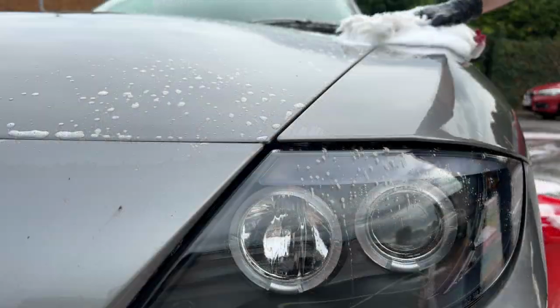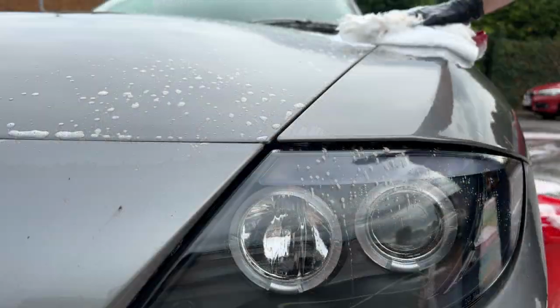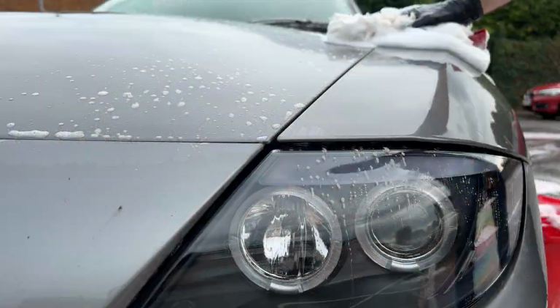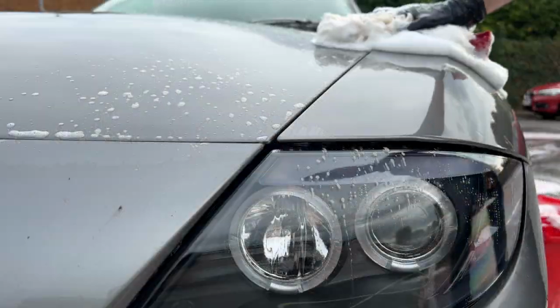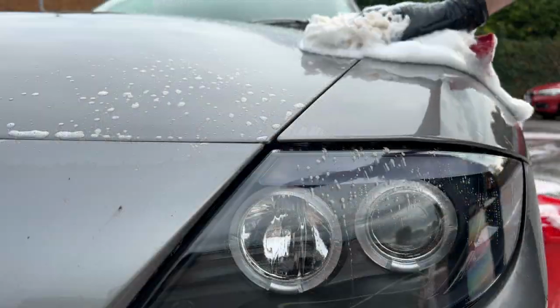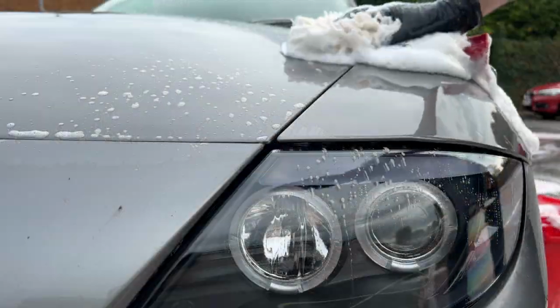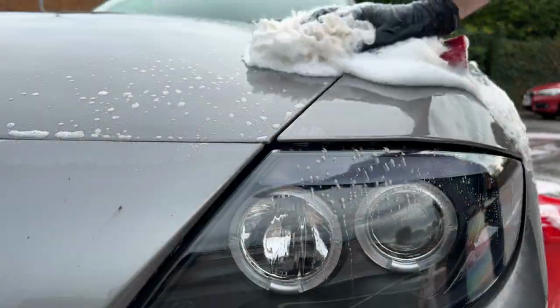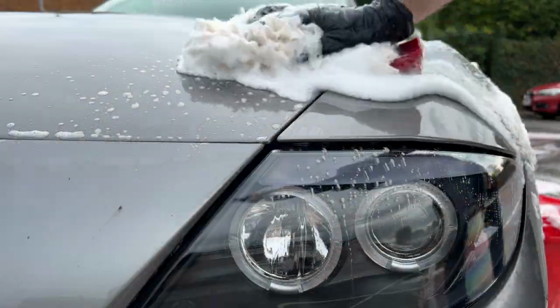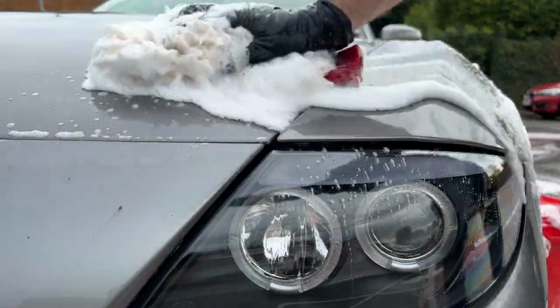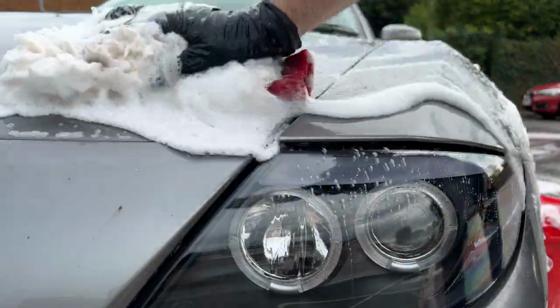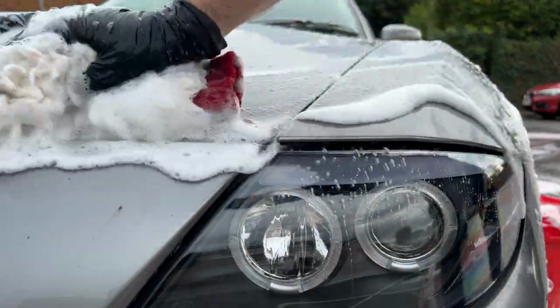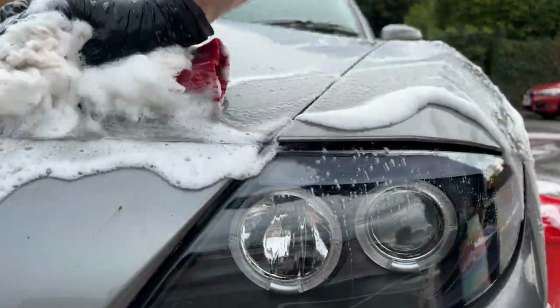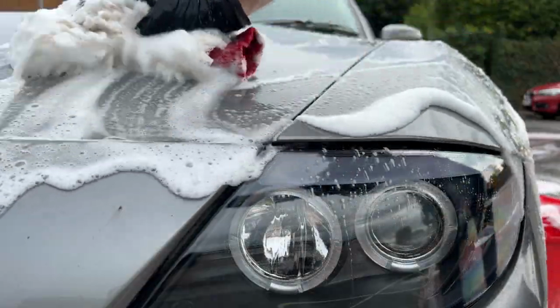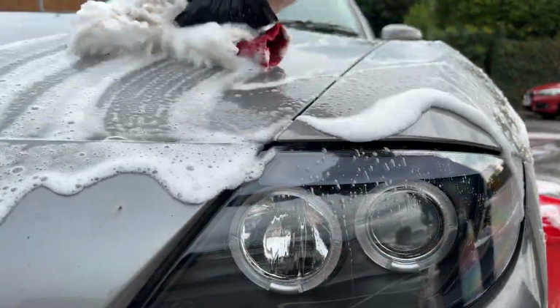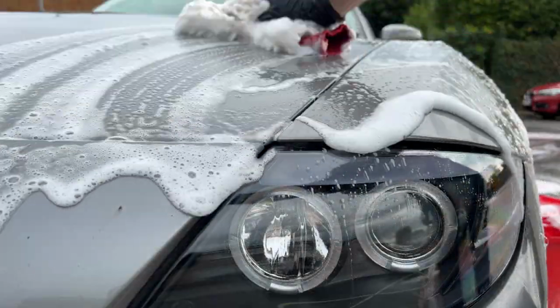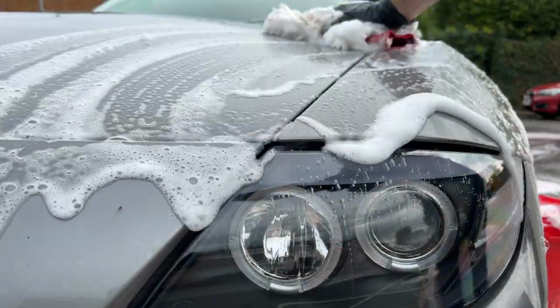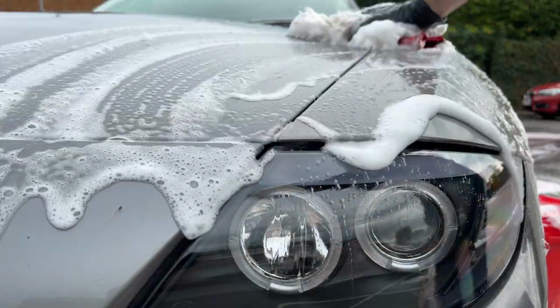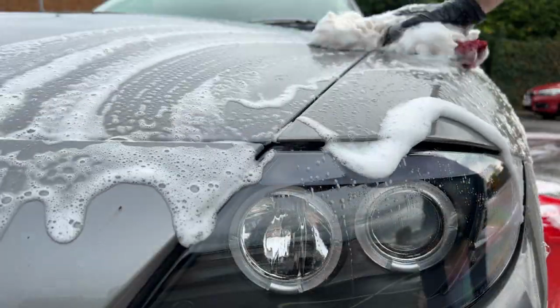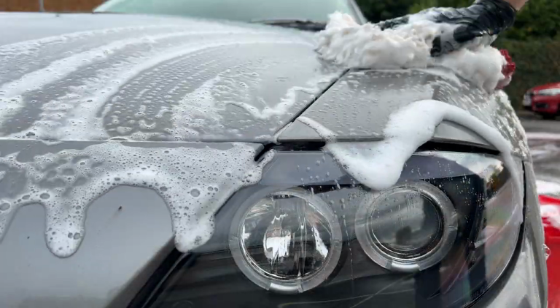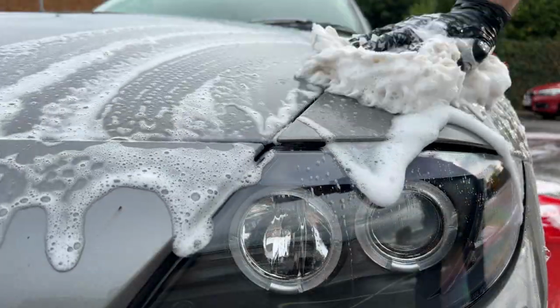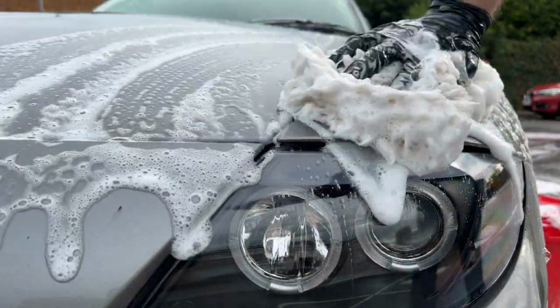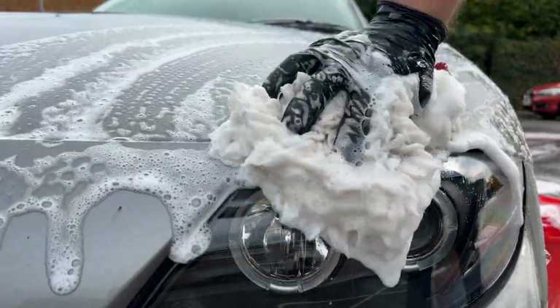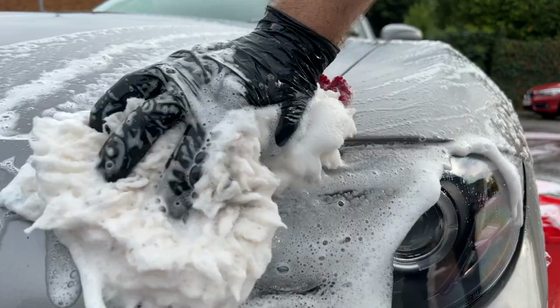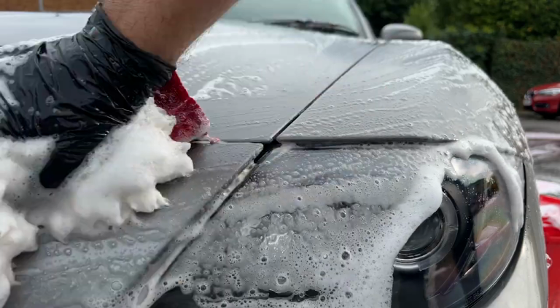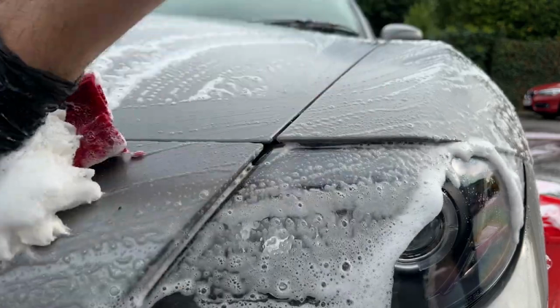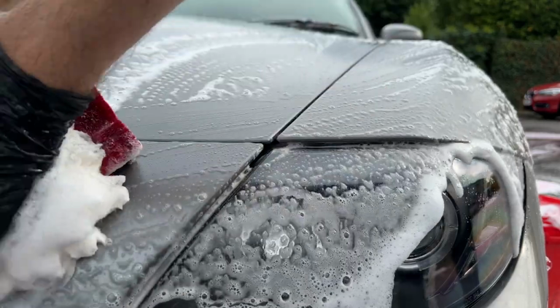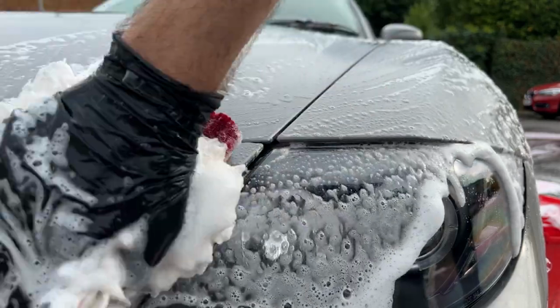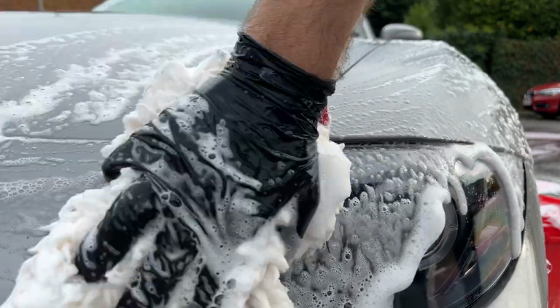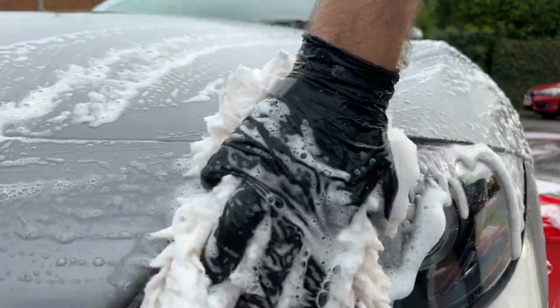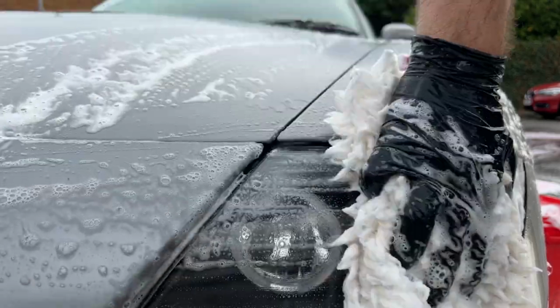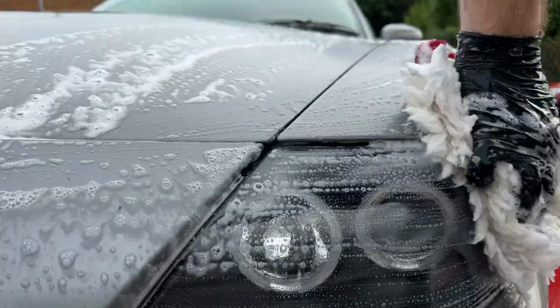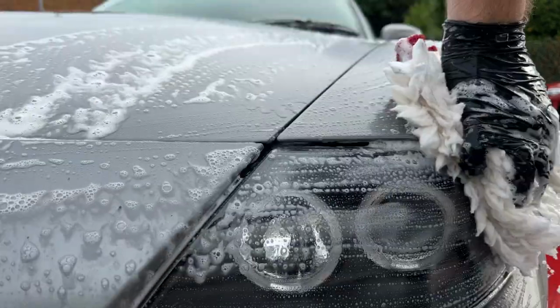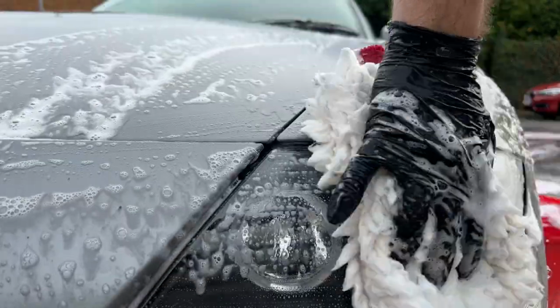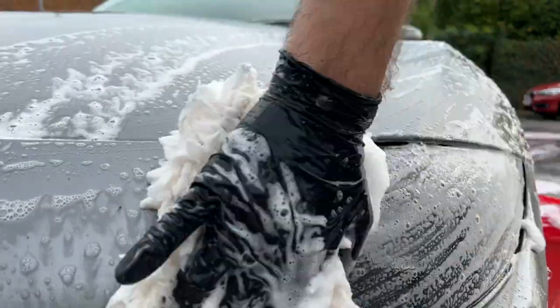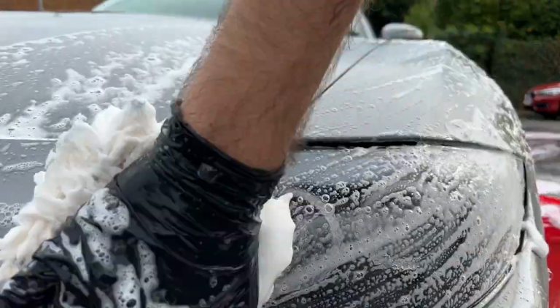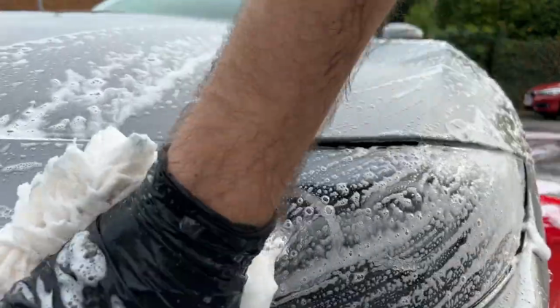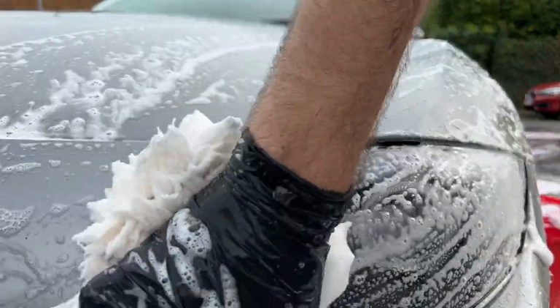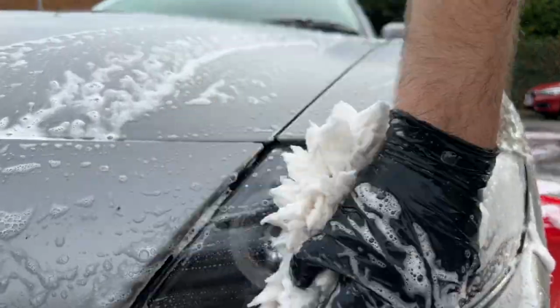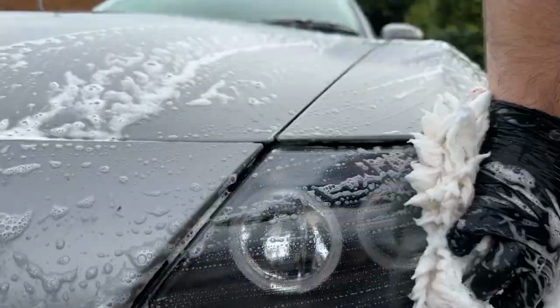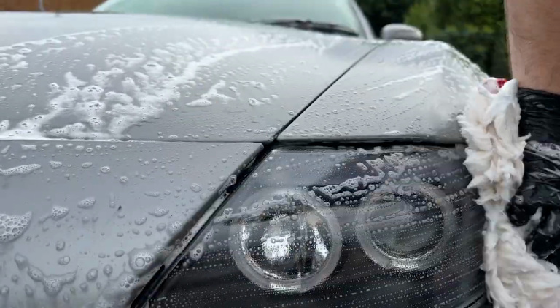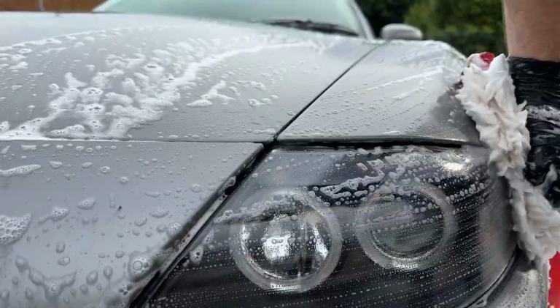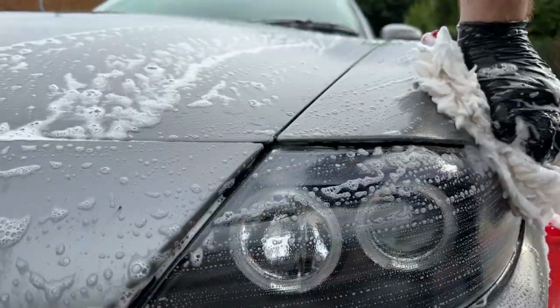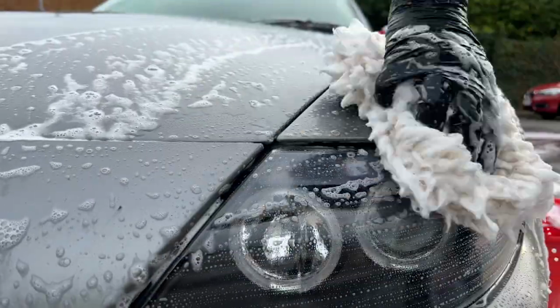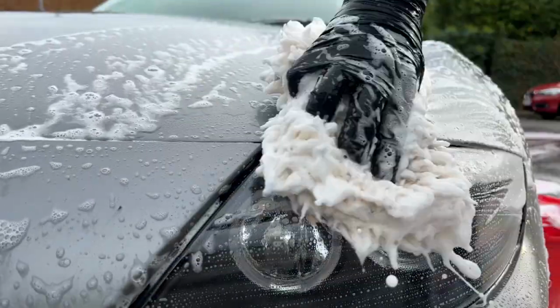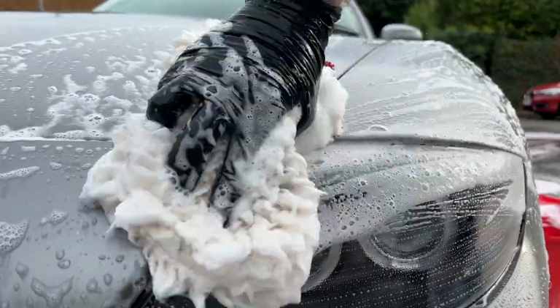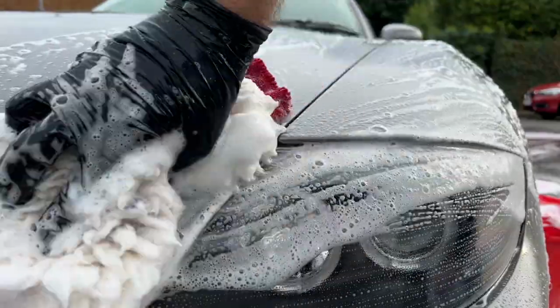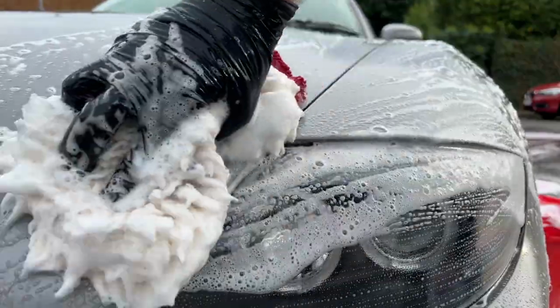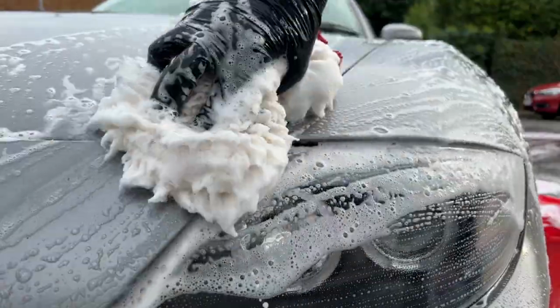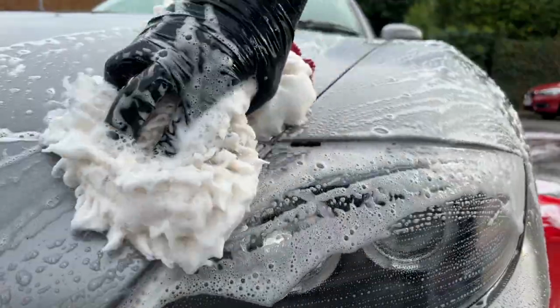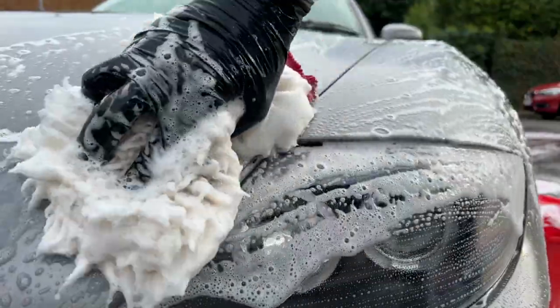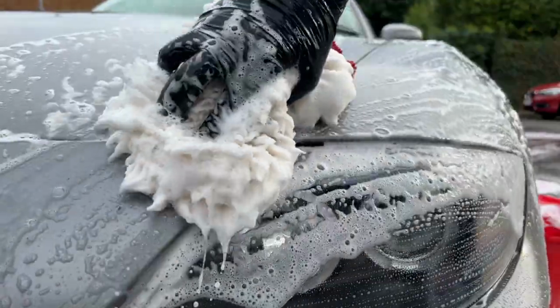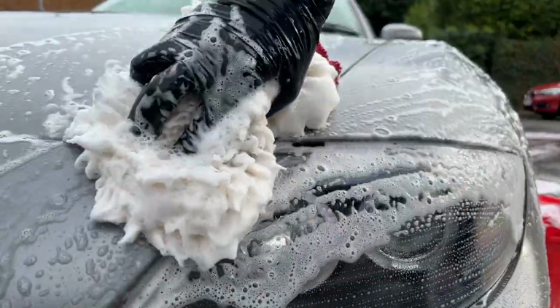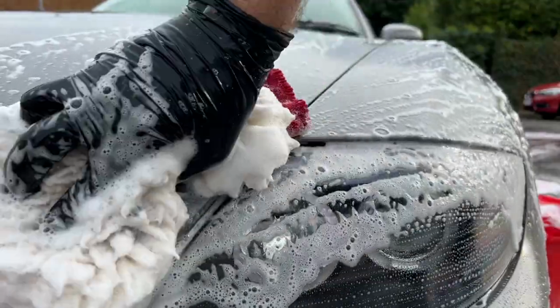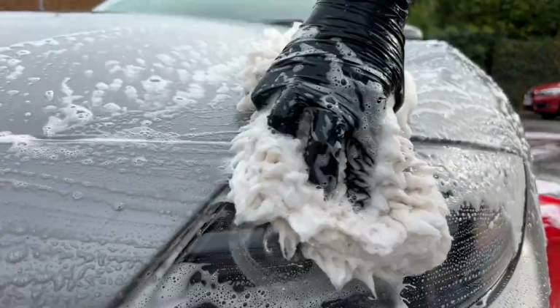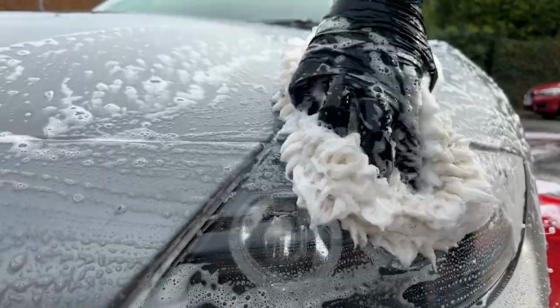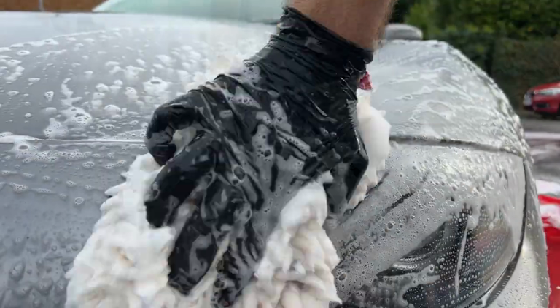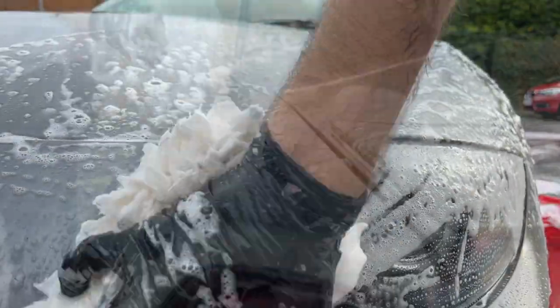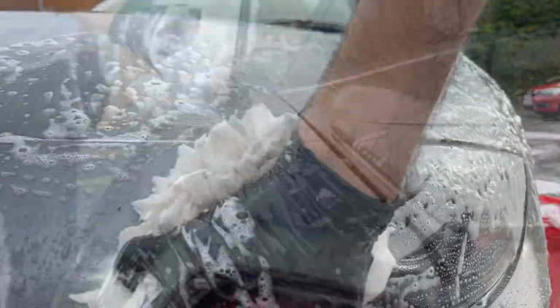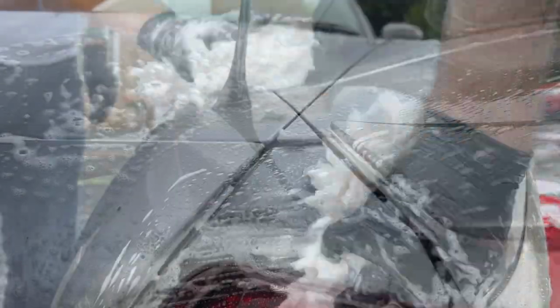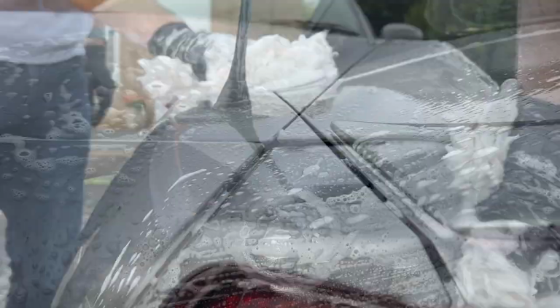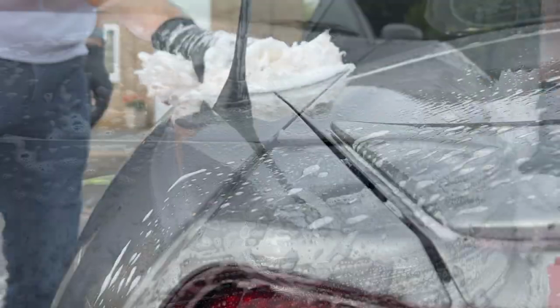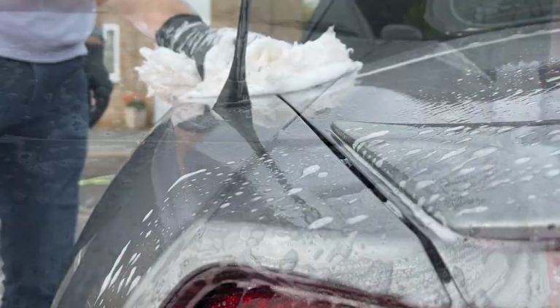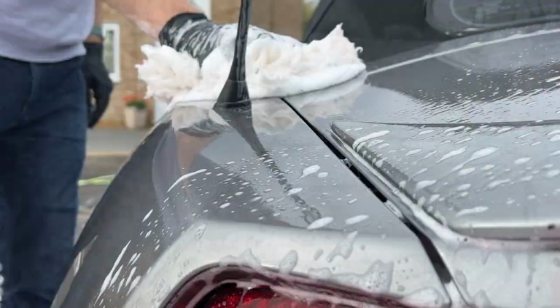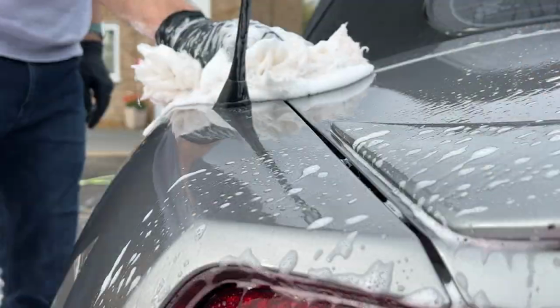Wash mitt-wise, I'm using Autobrite's Lamb's Wool Wash Mitt for the higher parts of the car, and then for the lower panels and the side skirts I'm onto a red microfibre mitt.